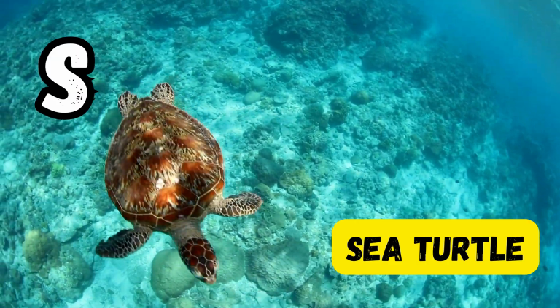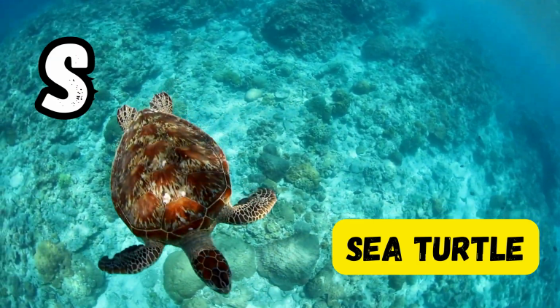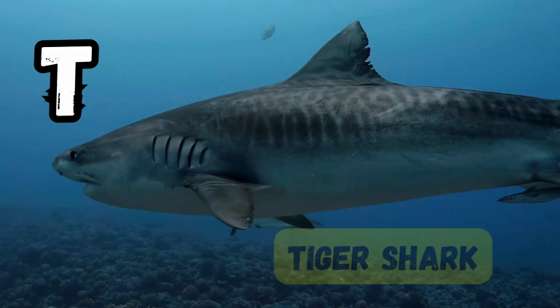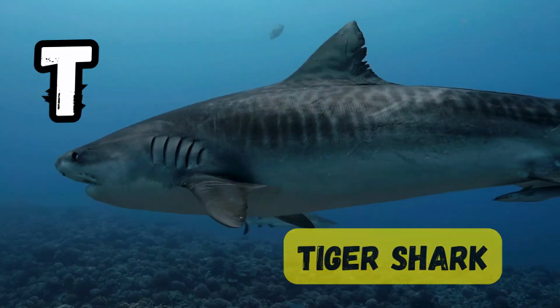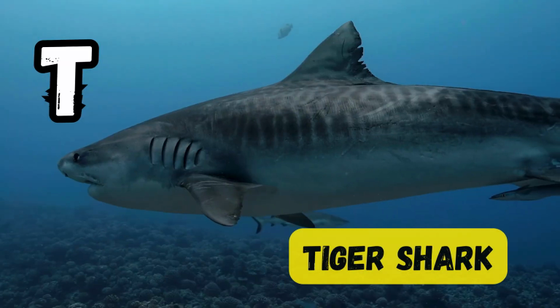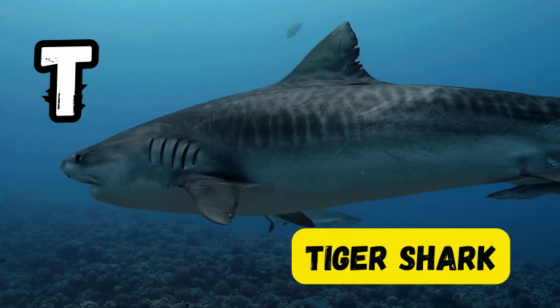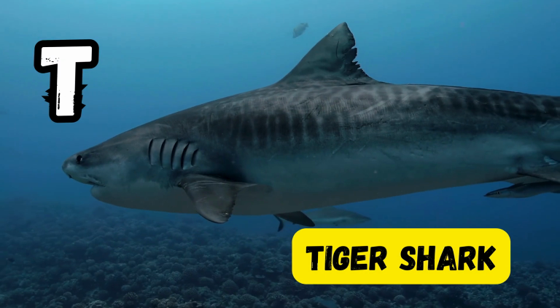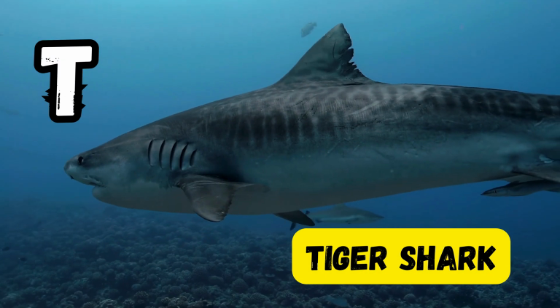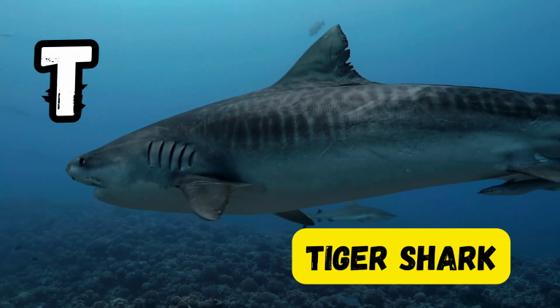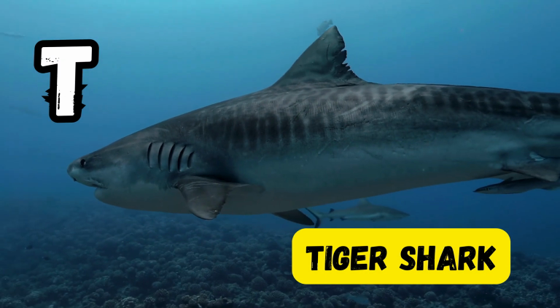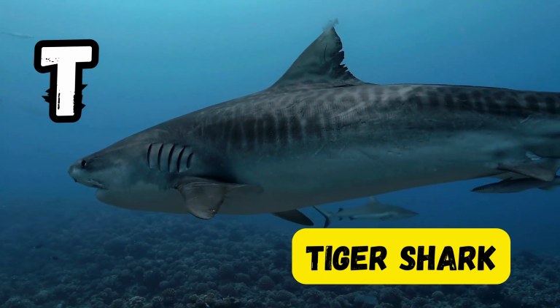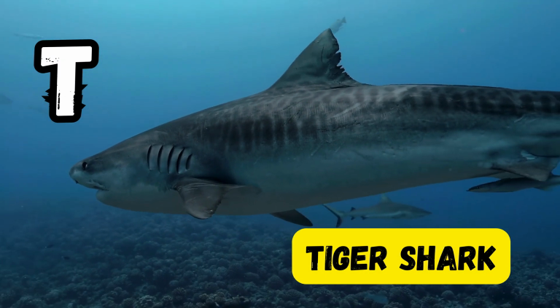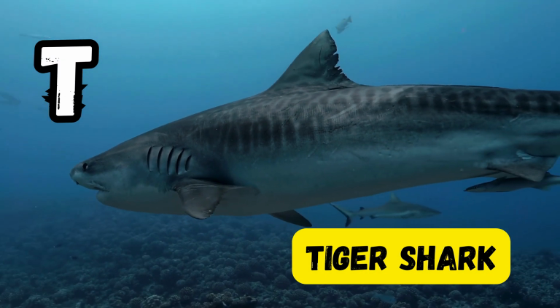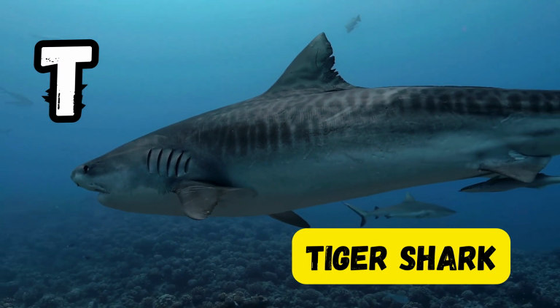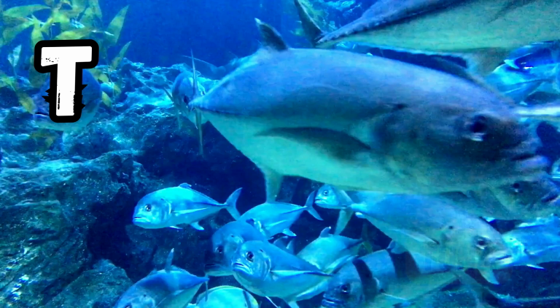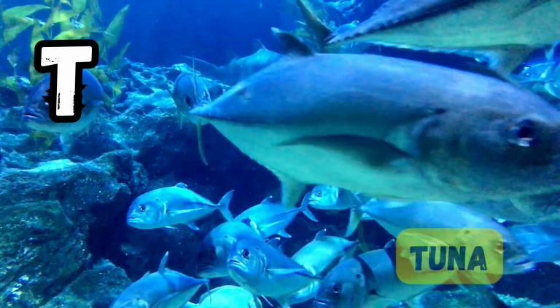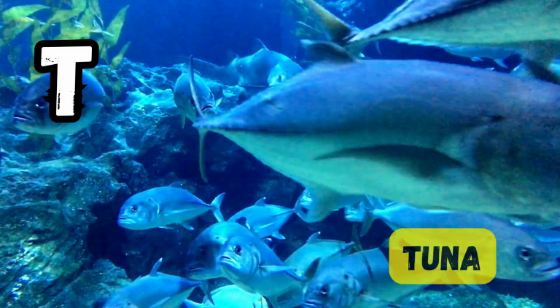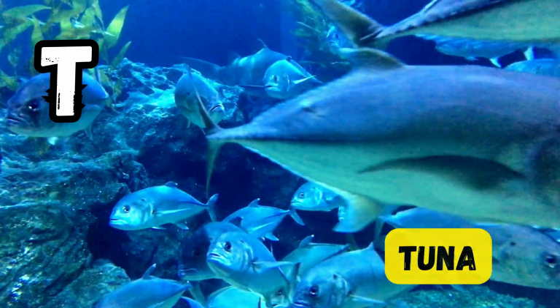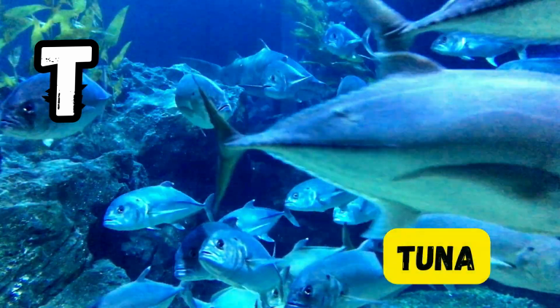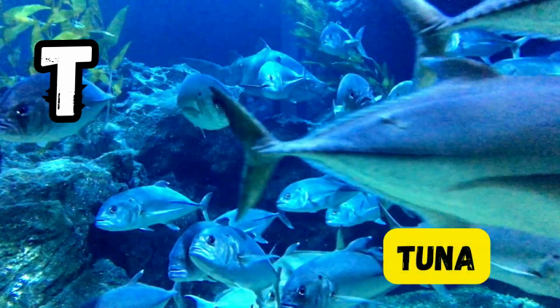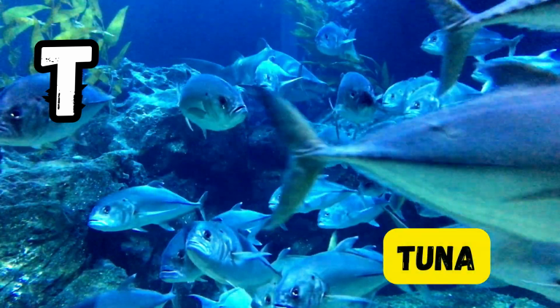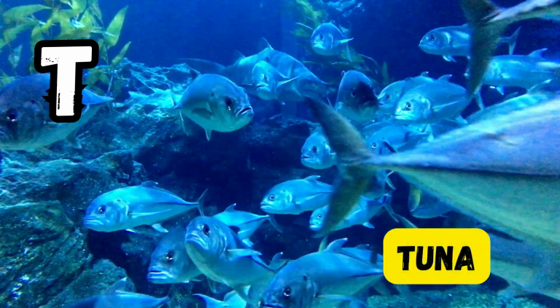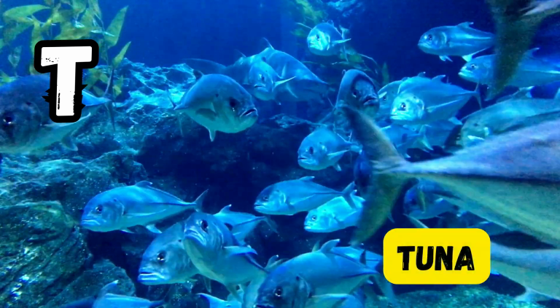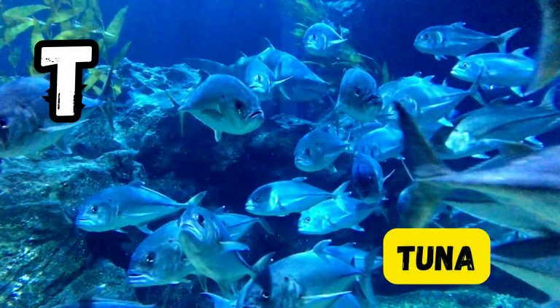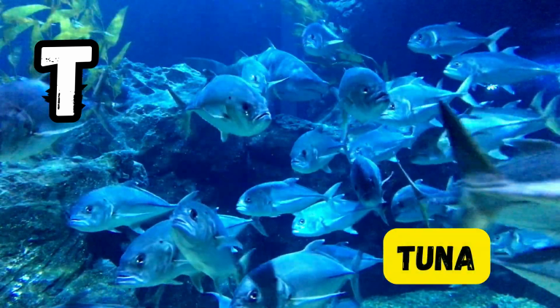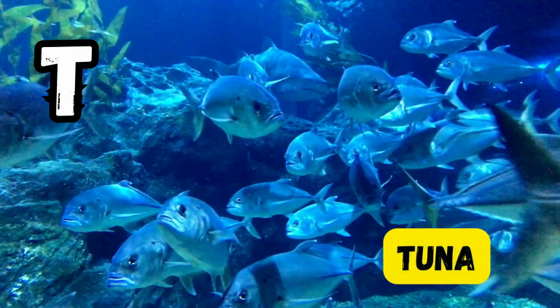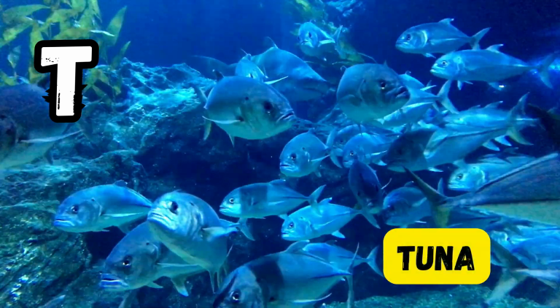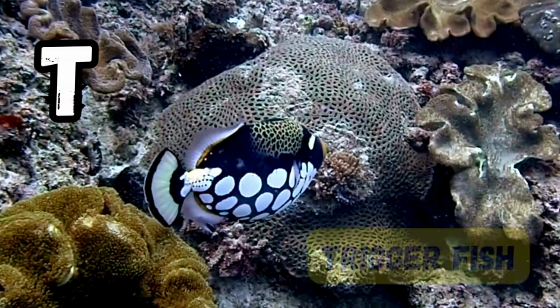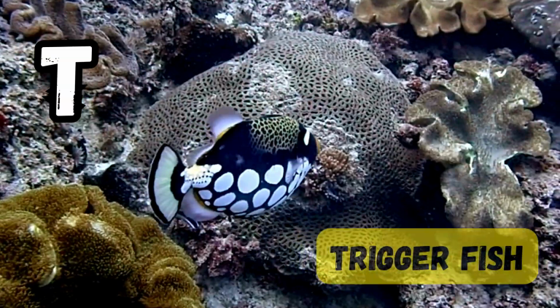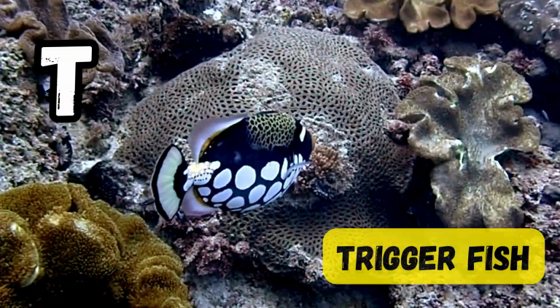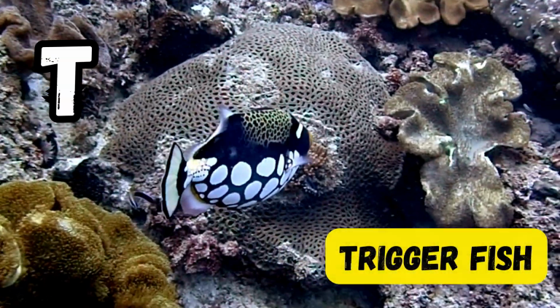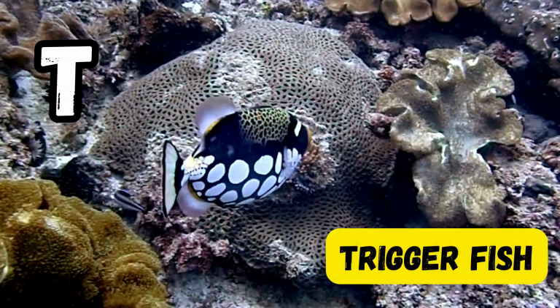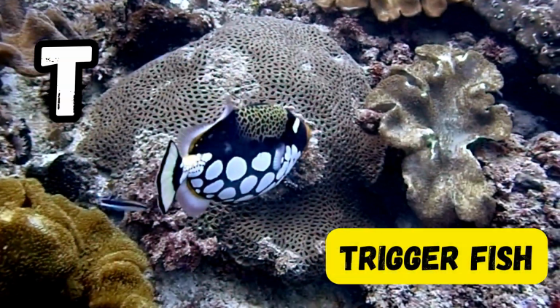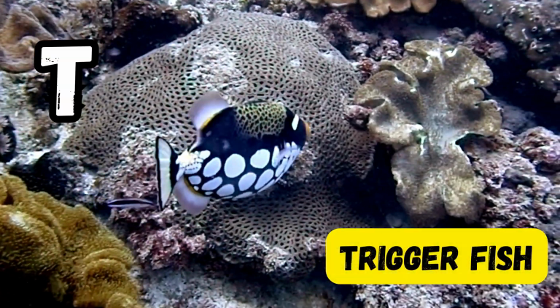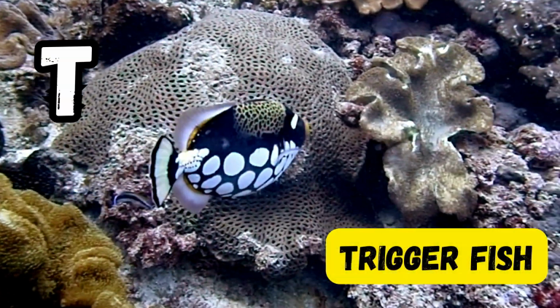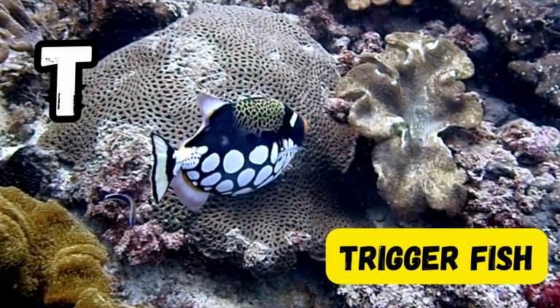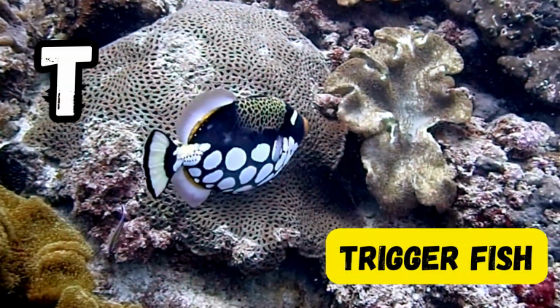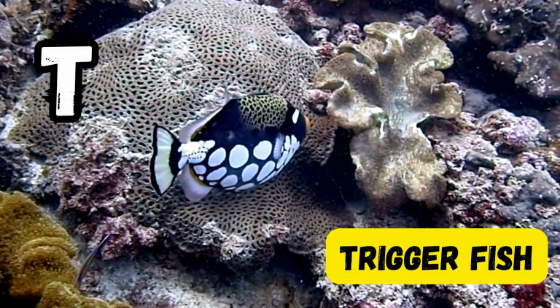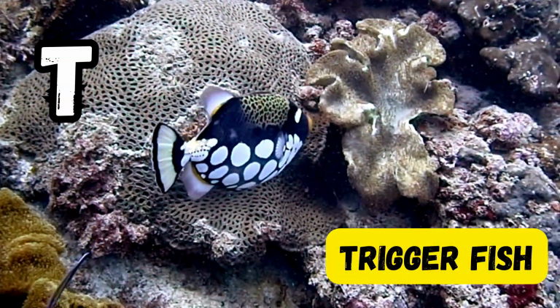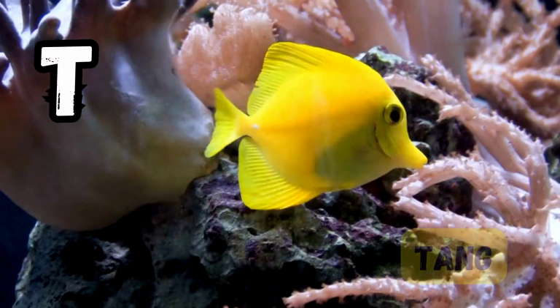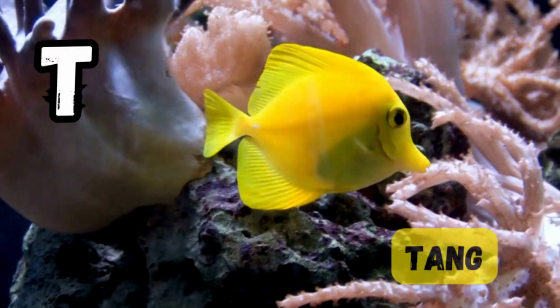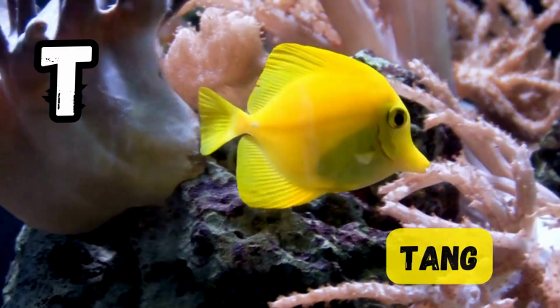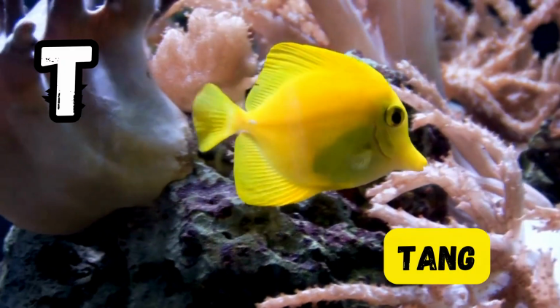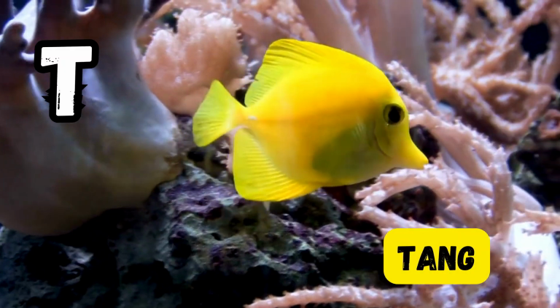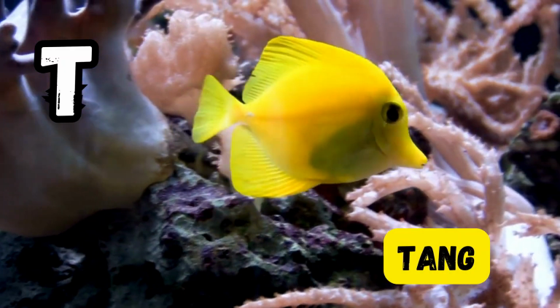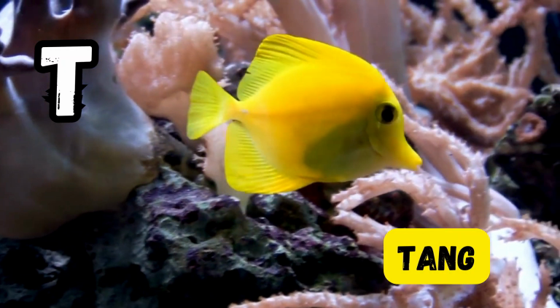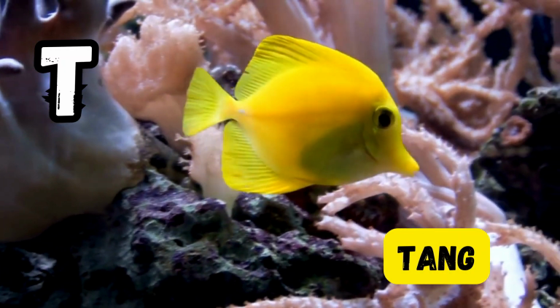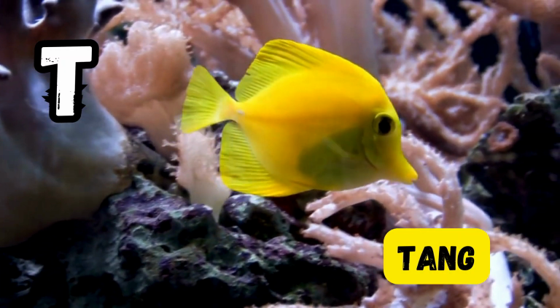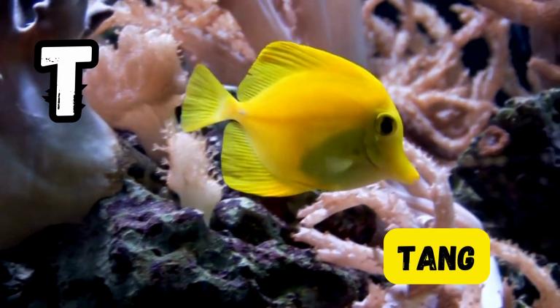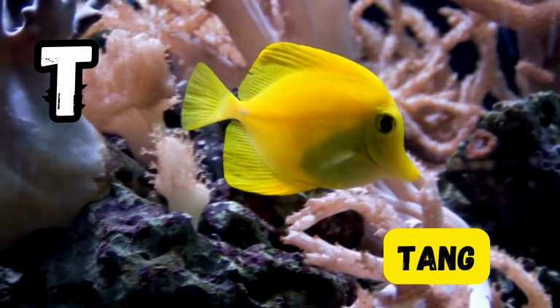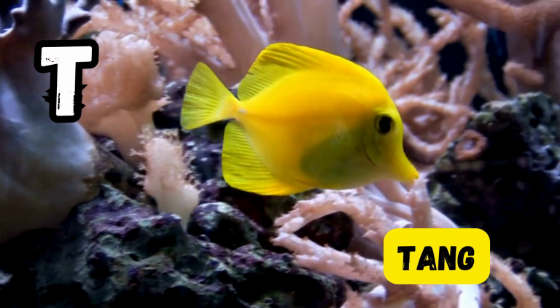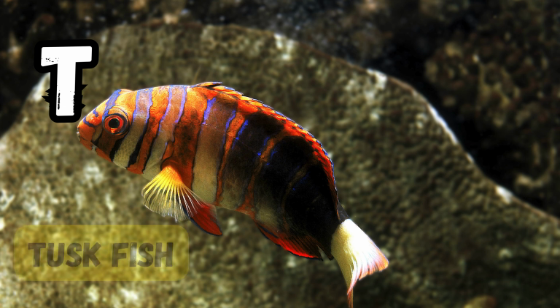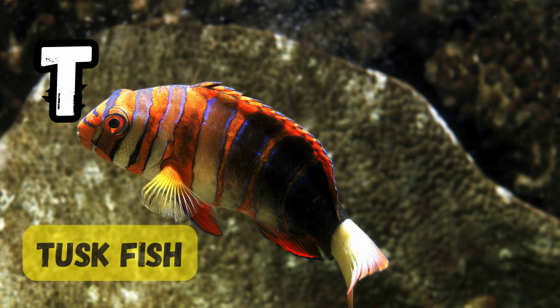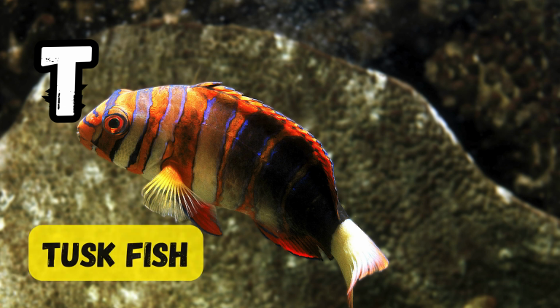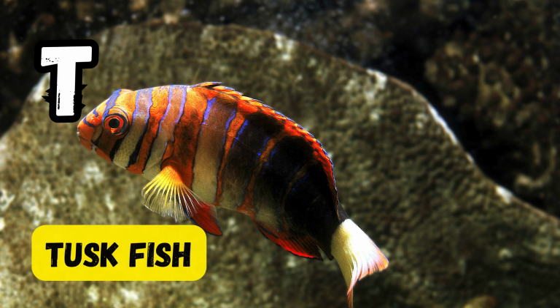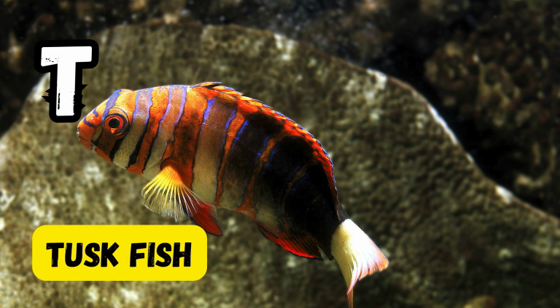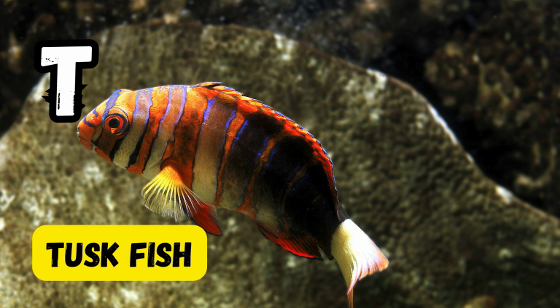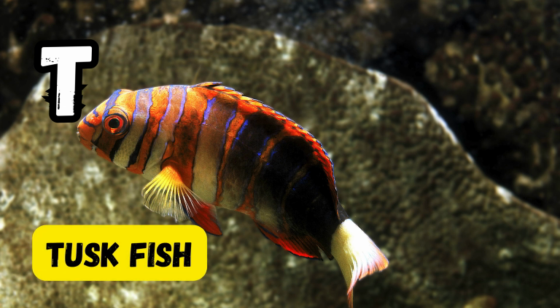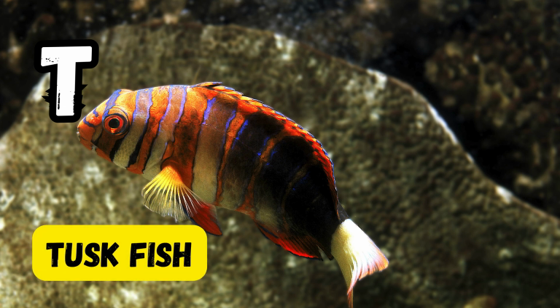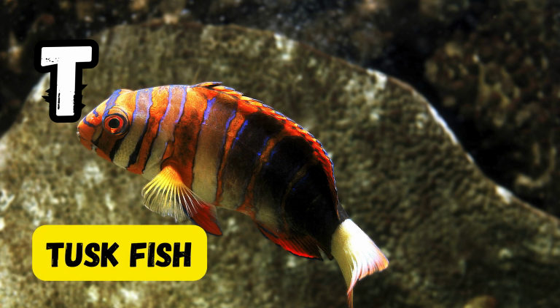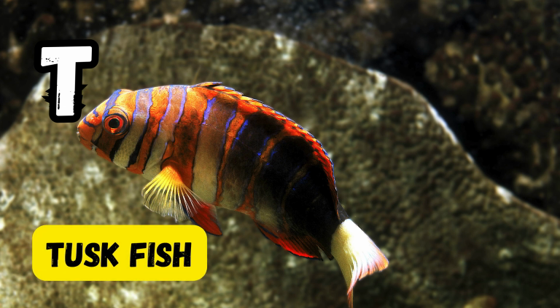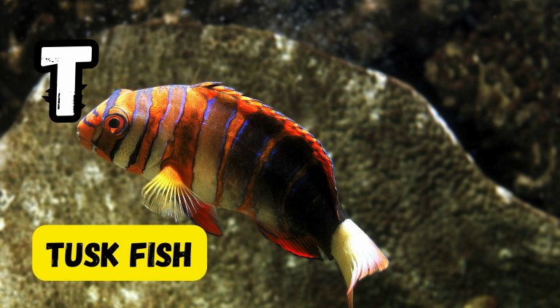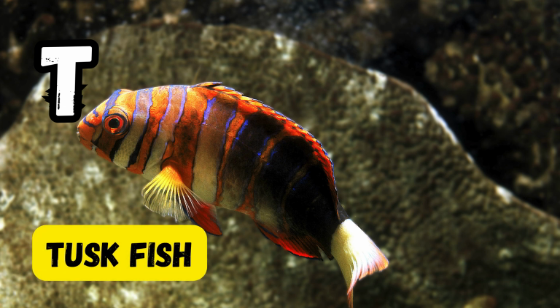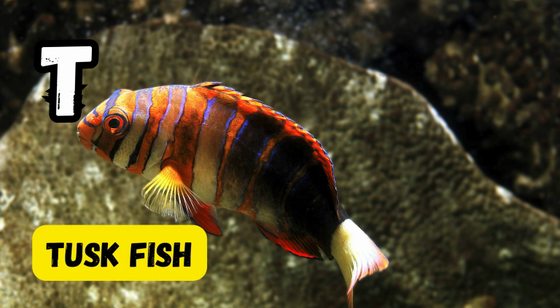T is for tiger shark. T is for tuna. T is for triggerfish. T is for tuskfish.